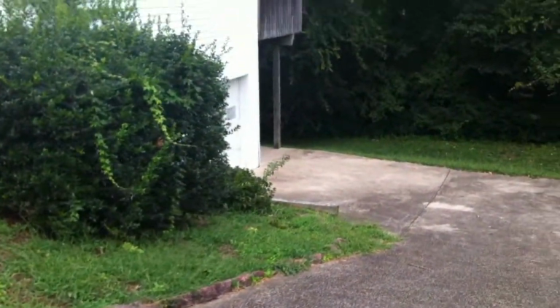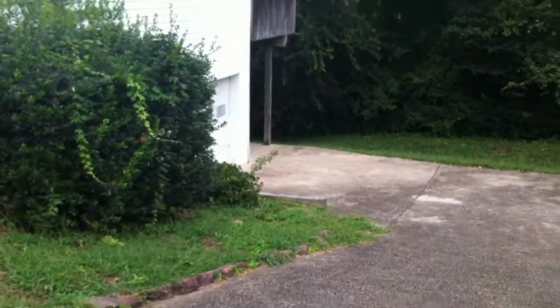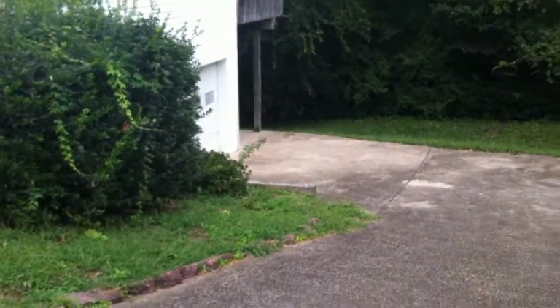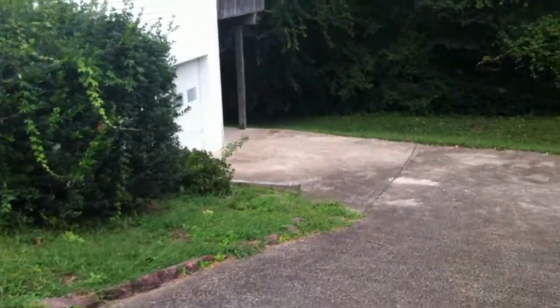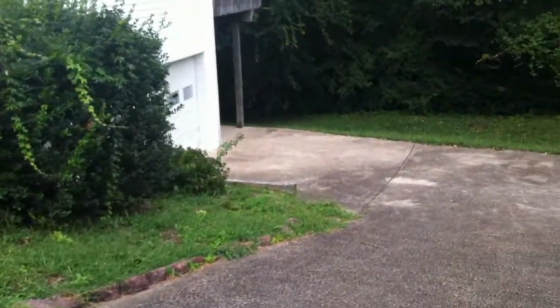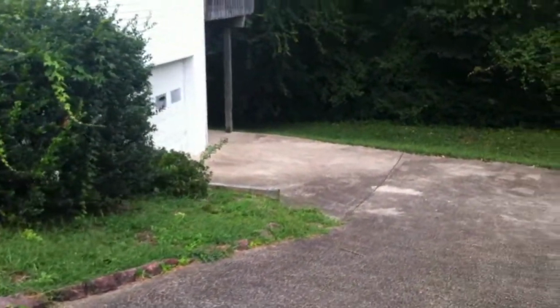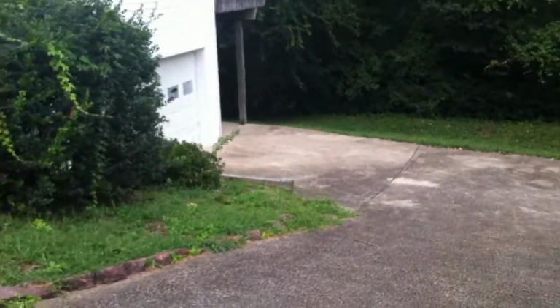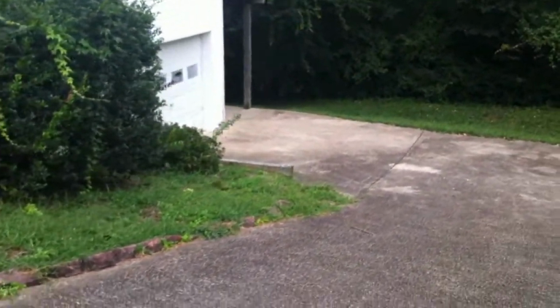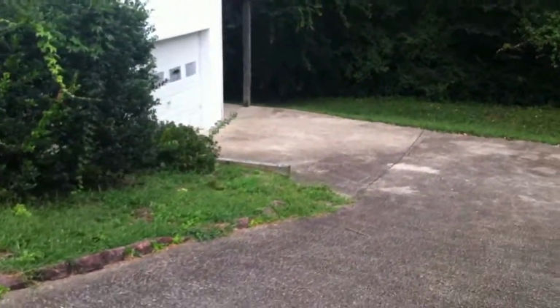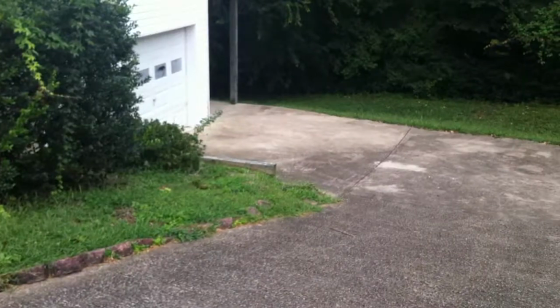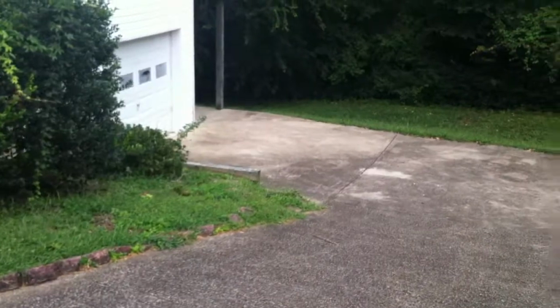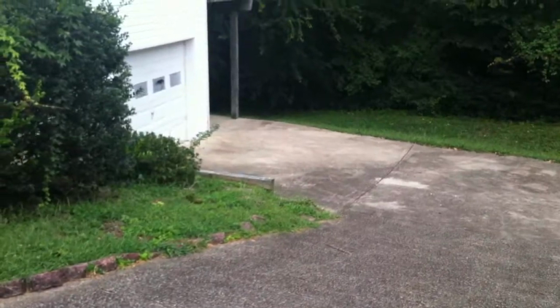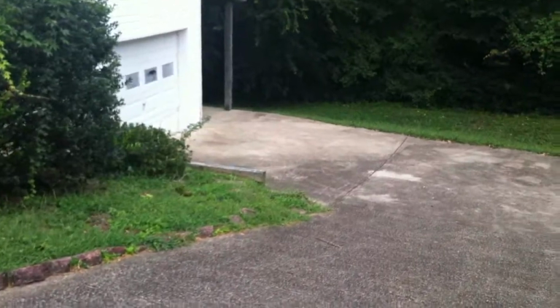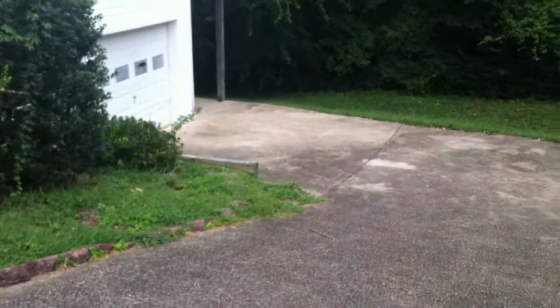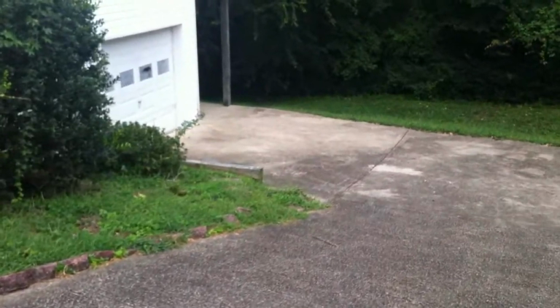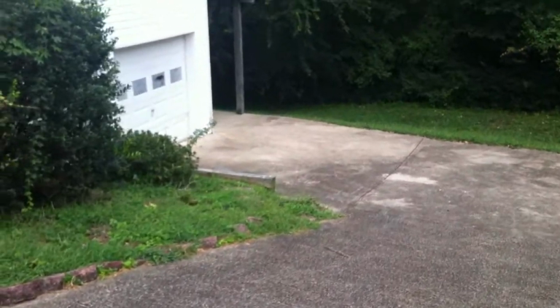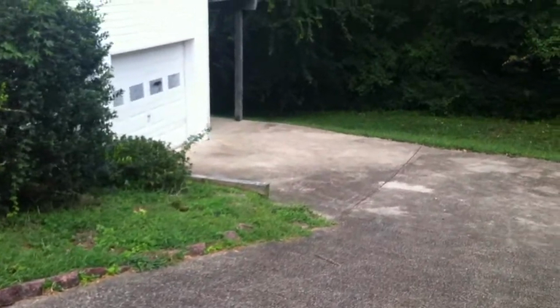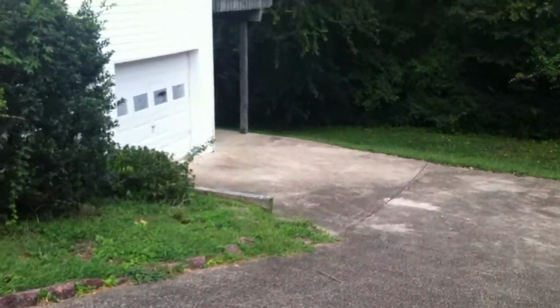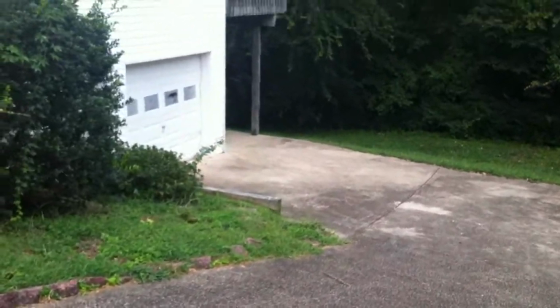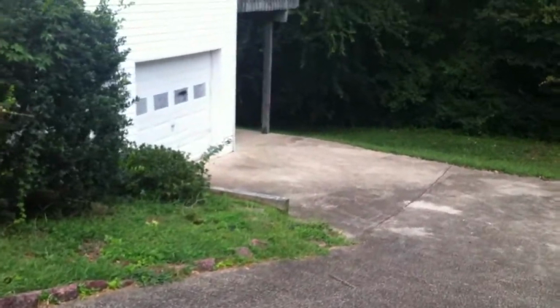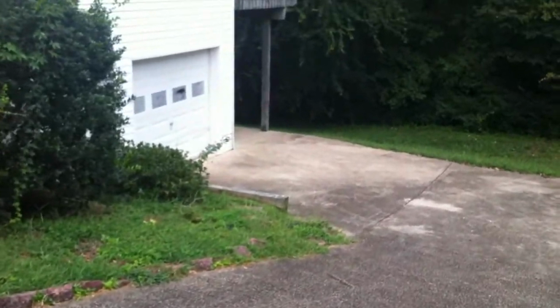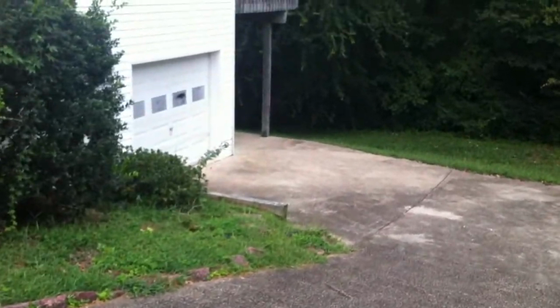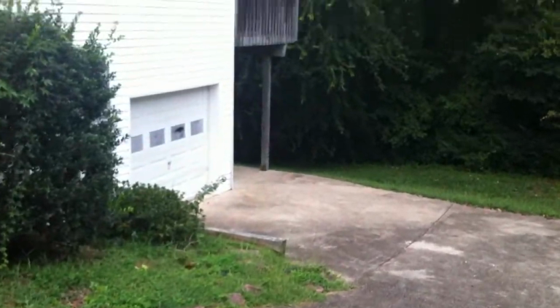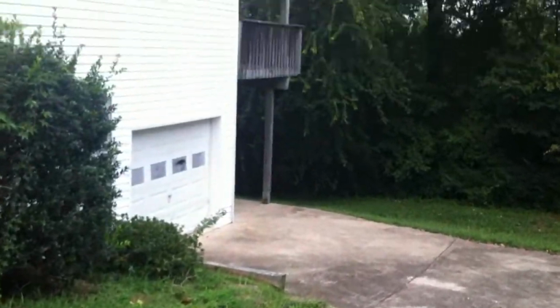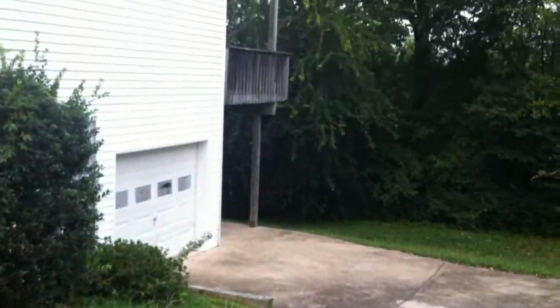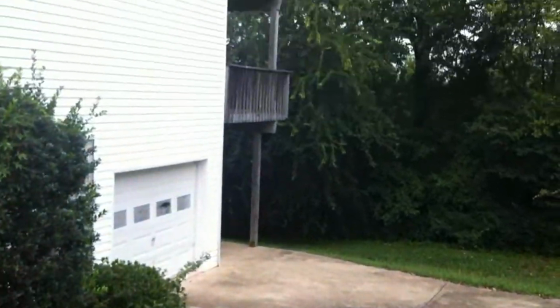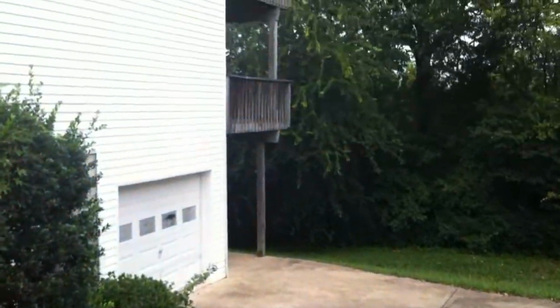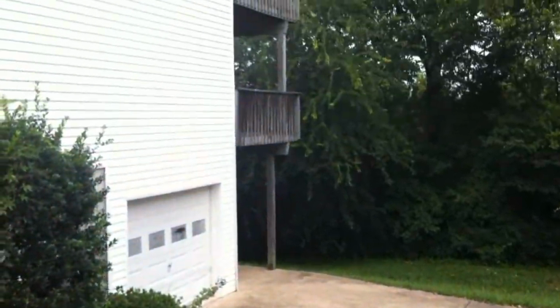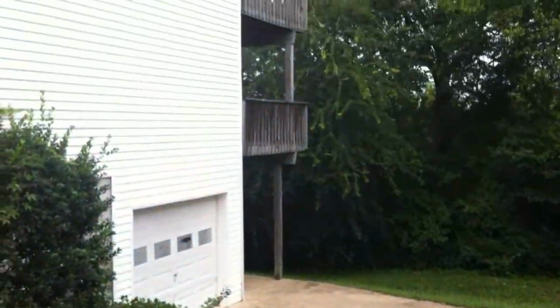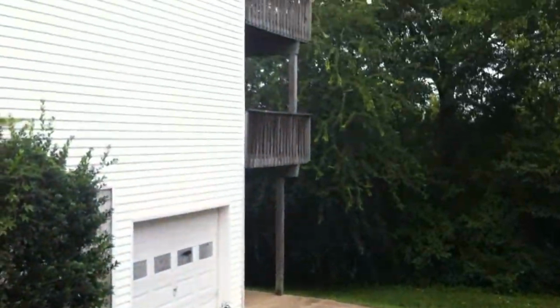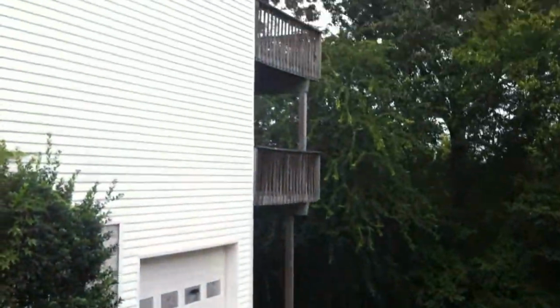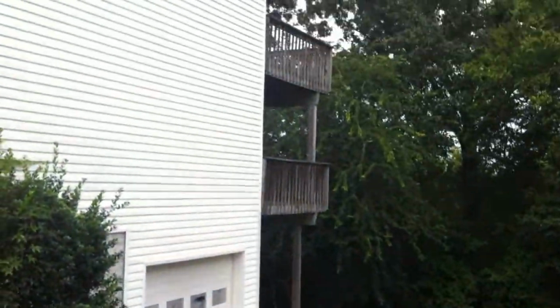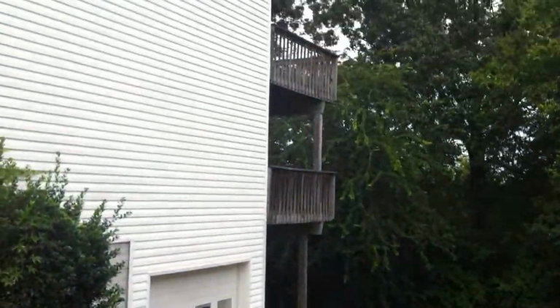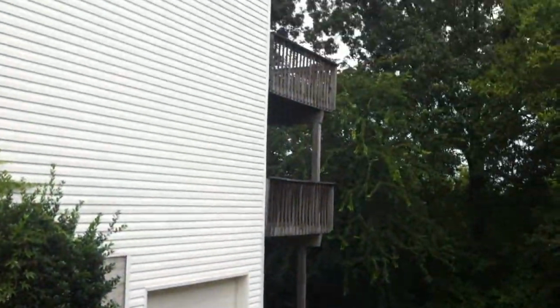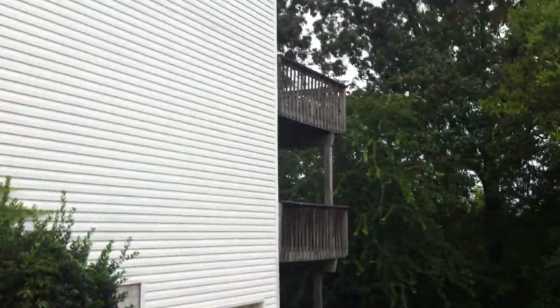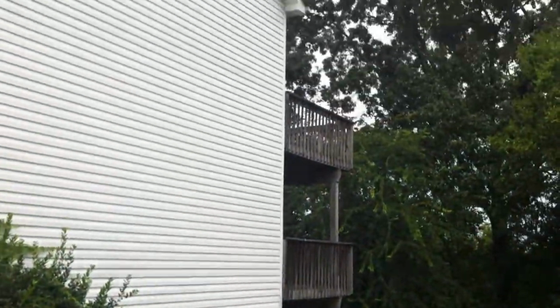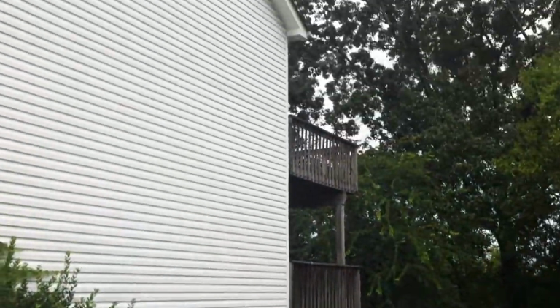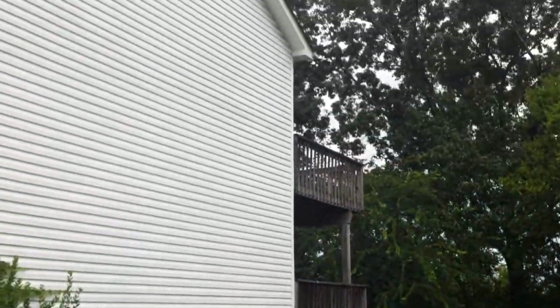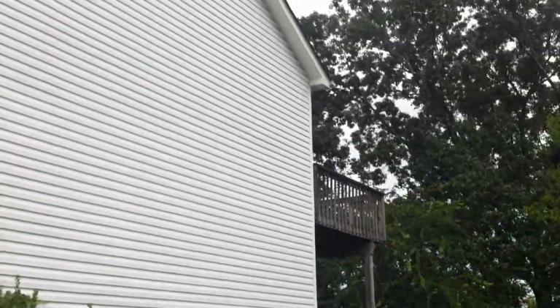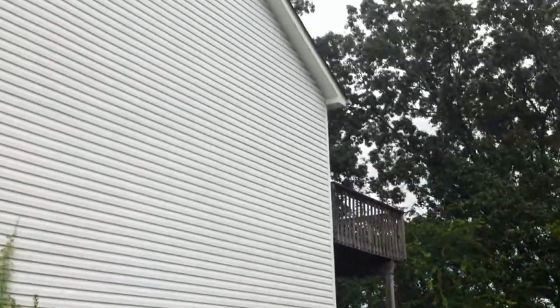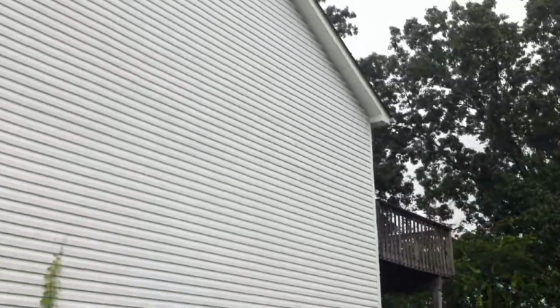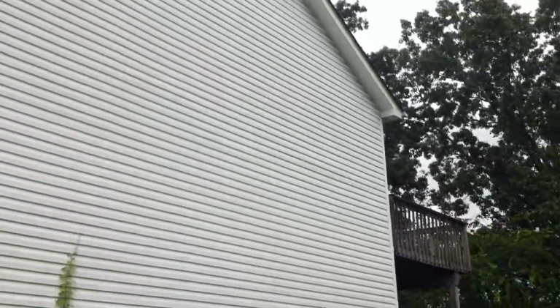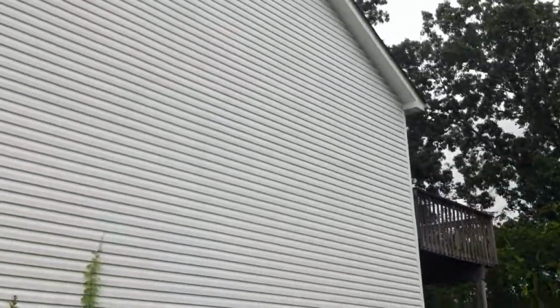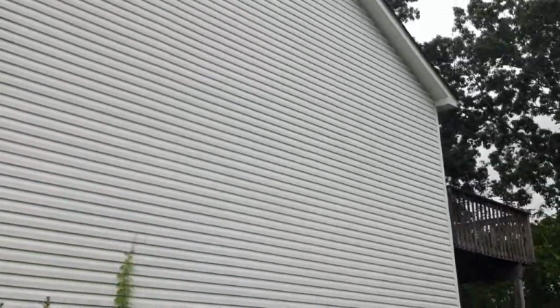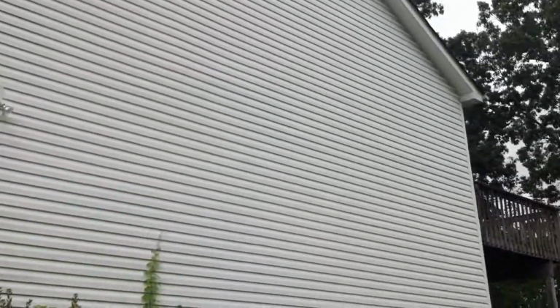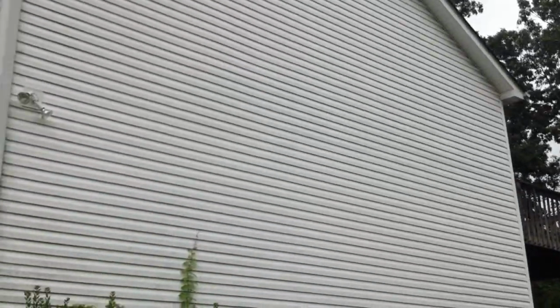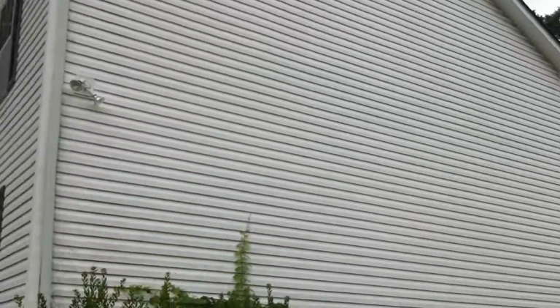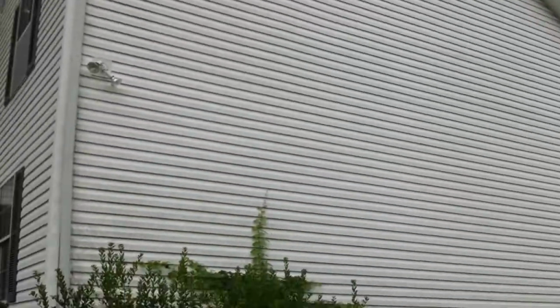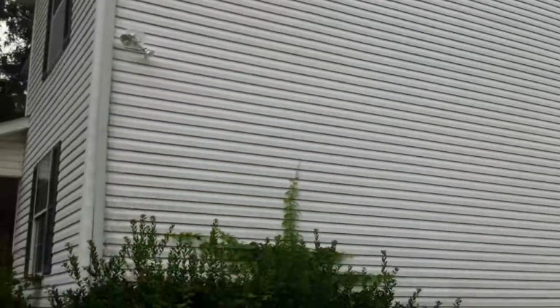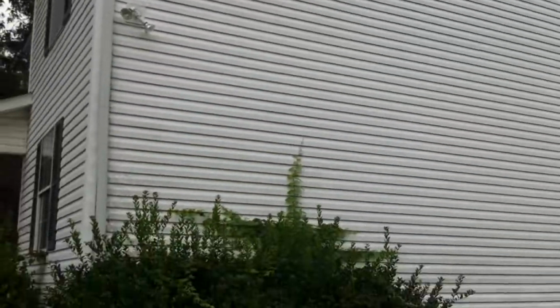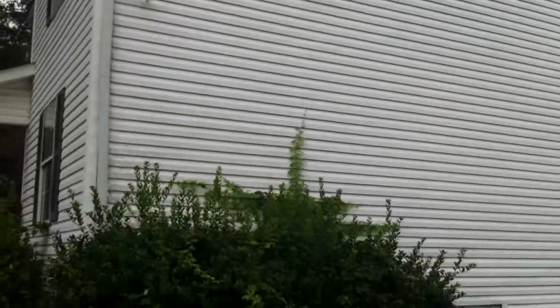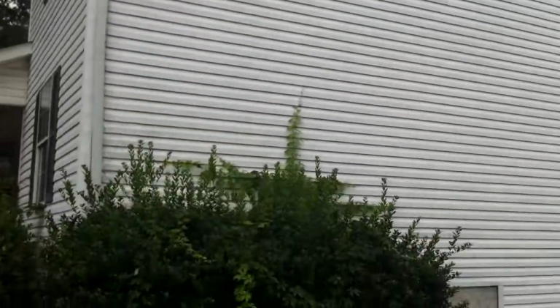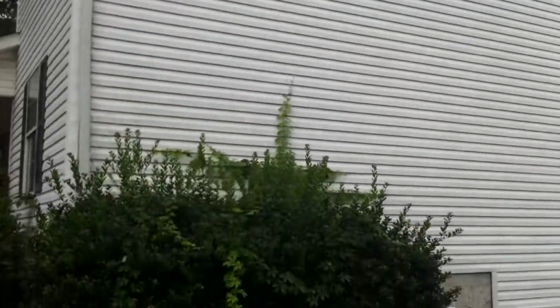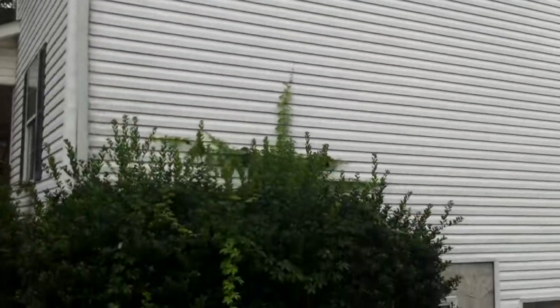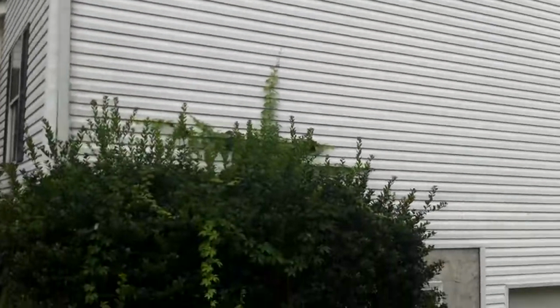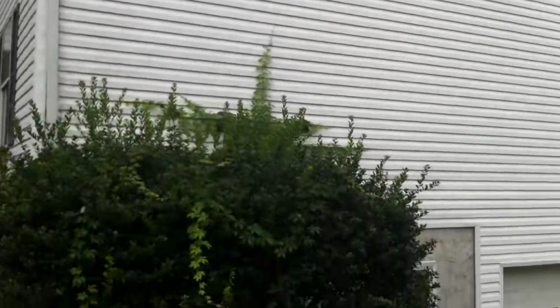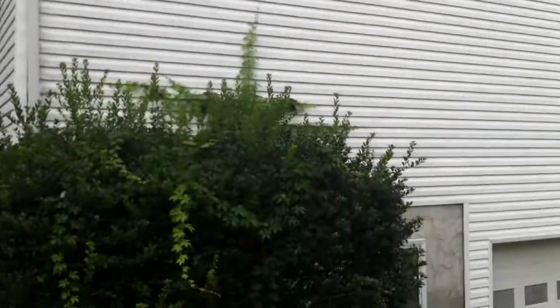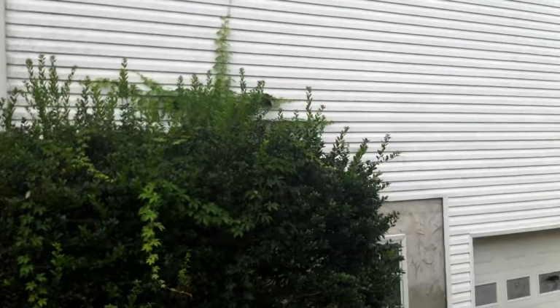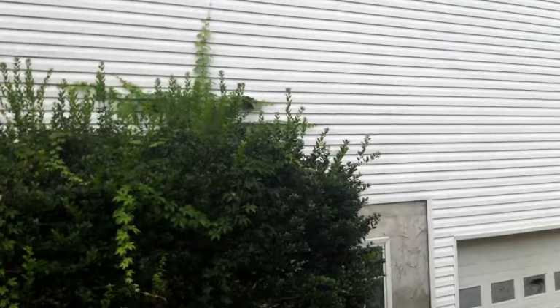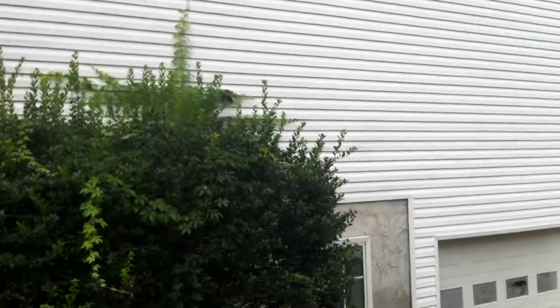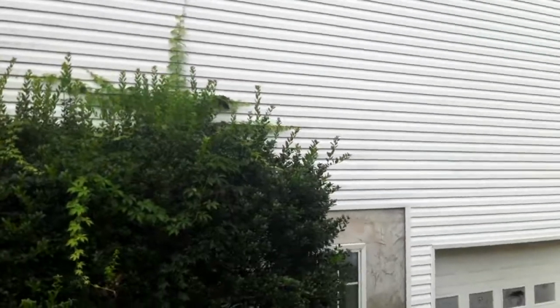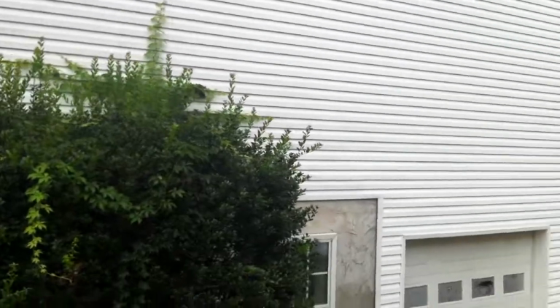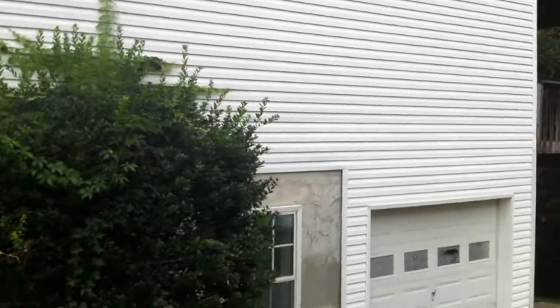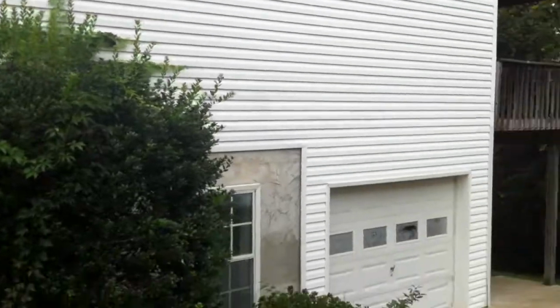You can see the garage right here. All vinyl siding around the outside.